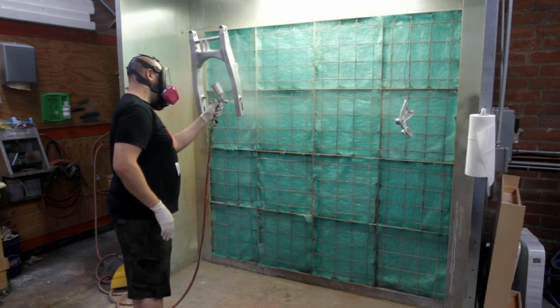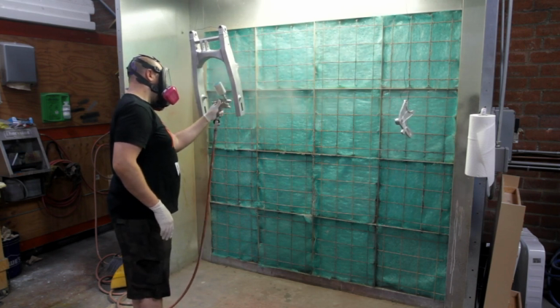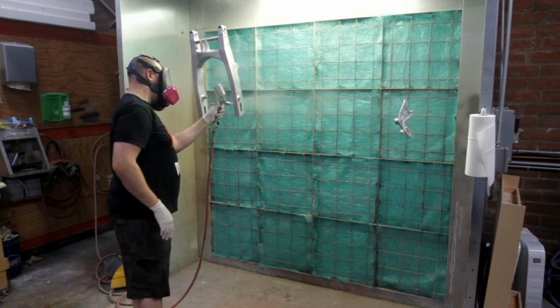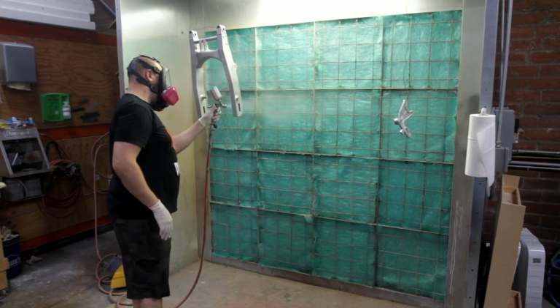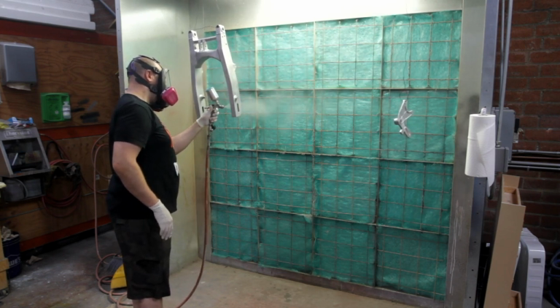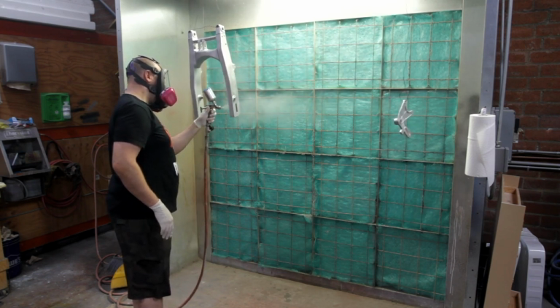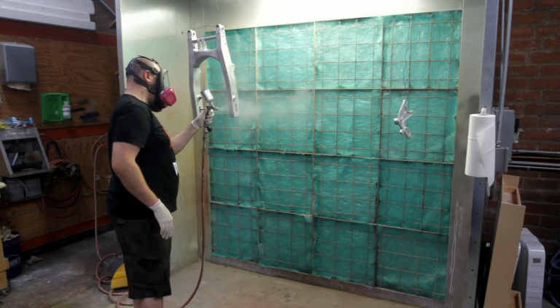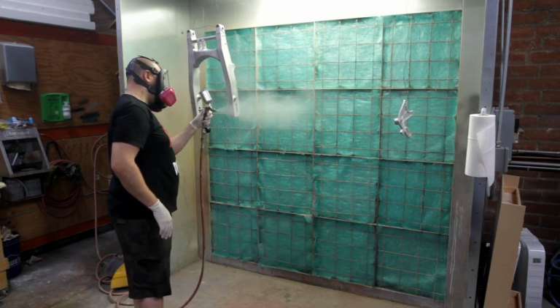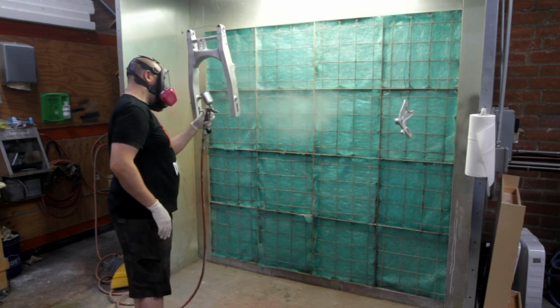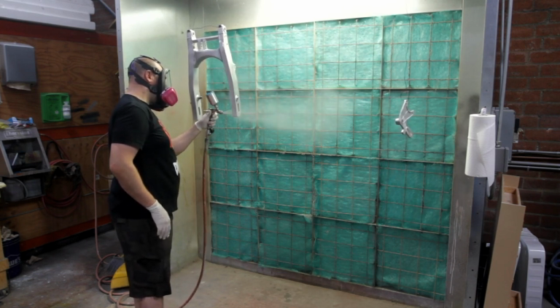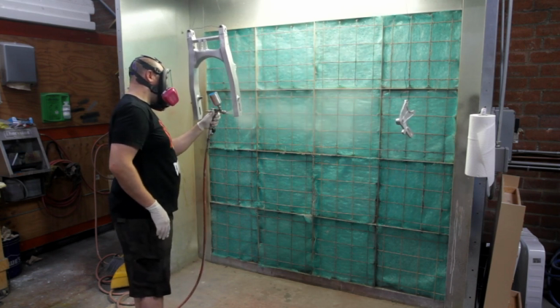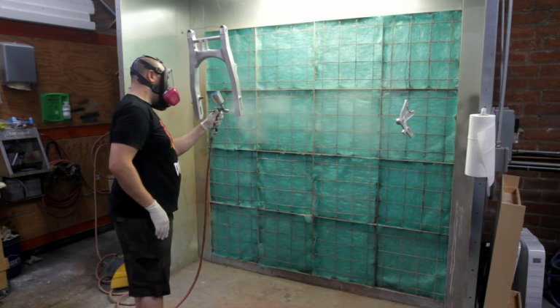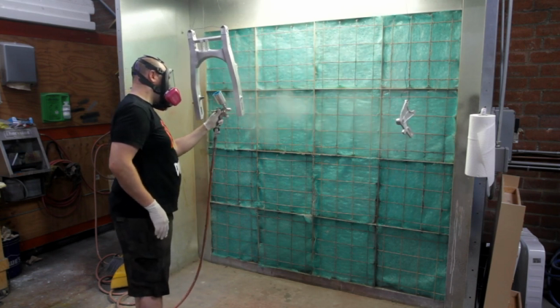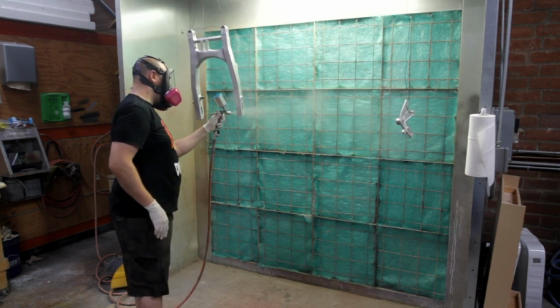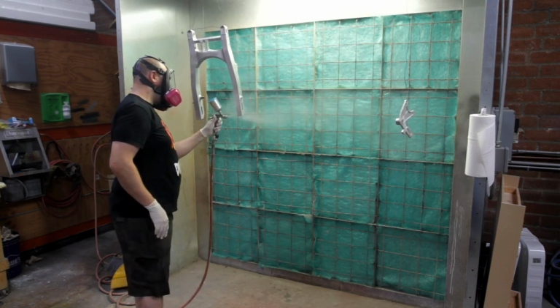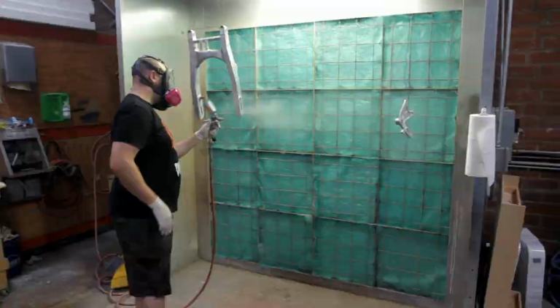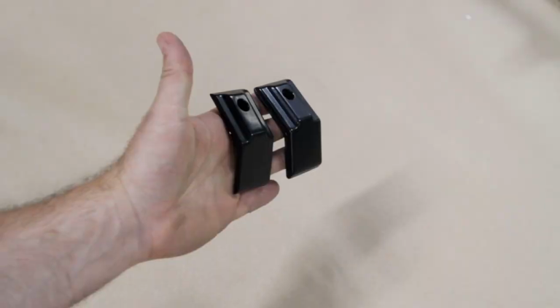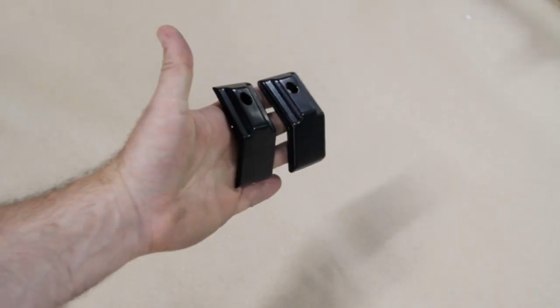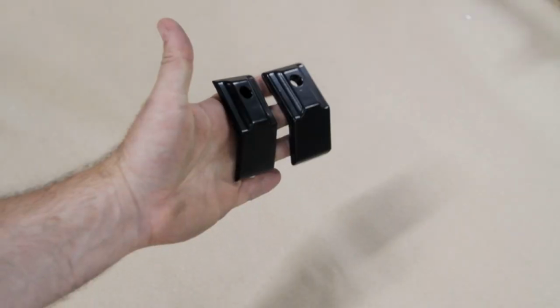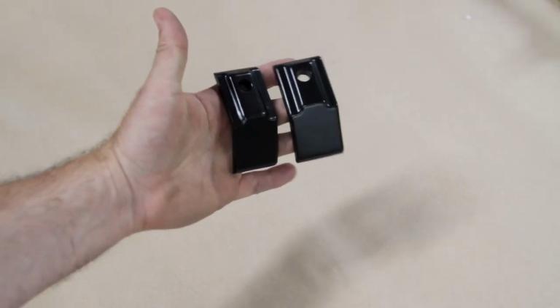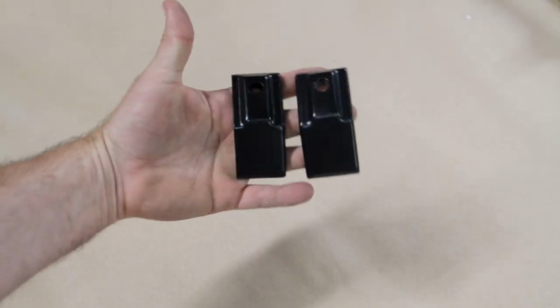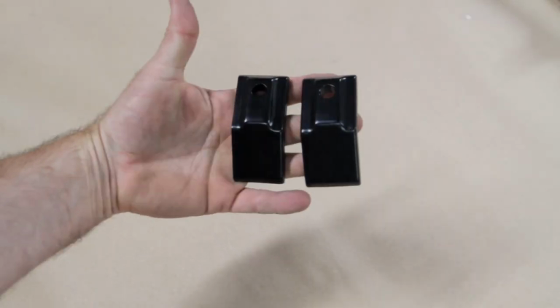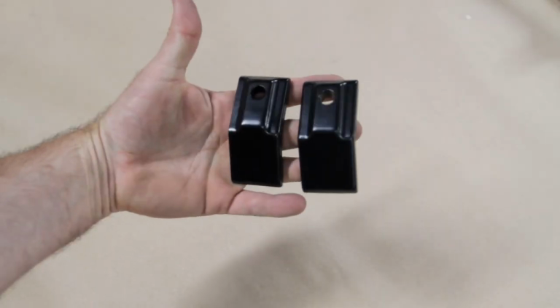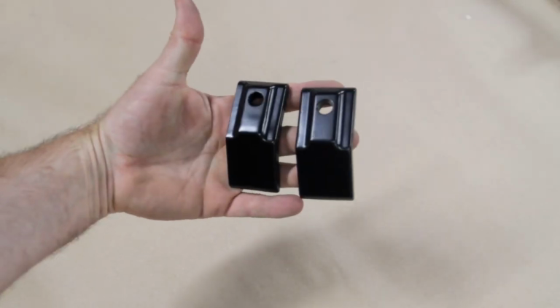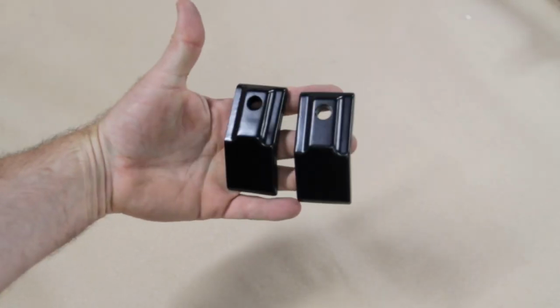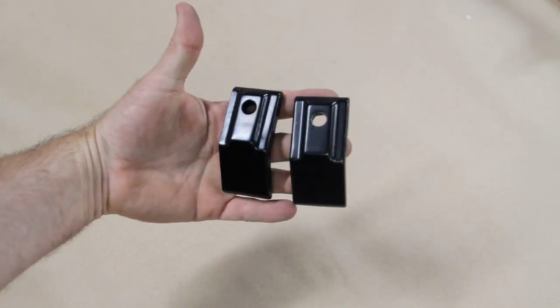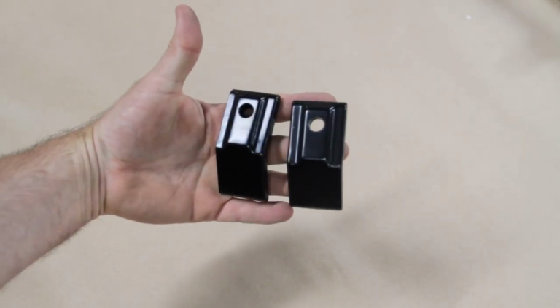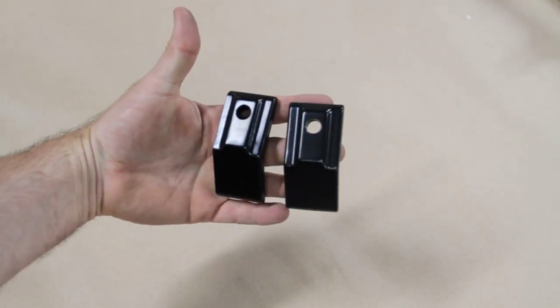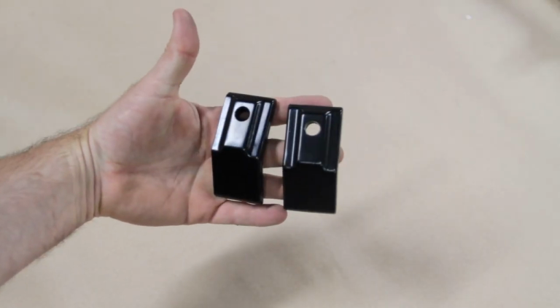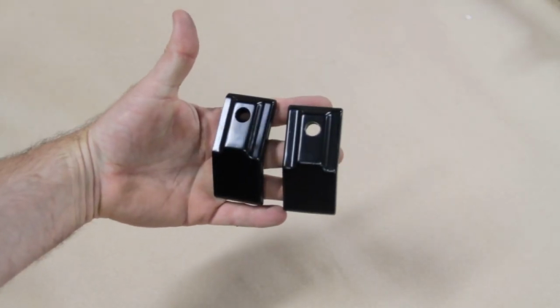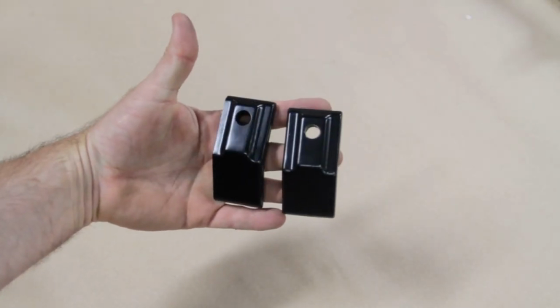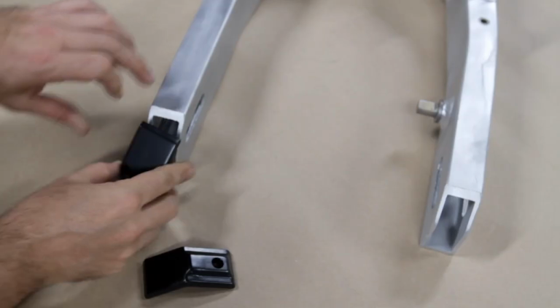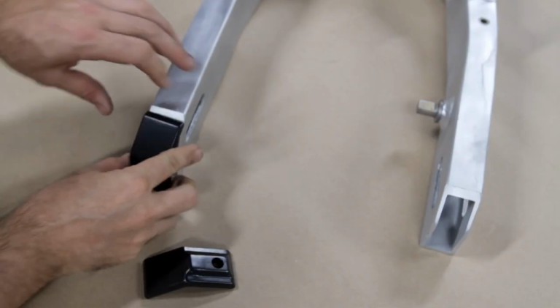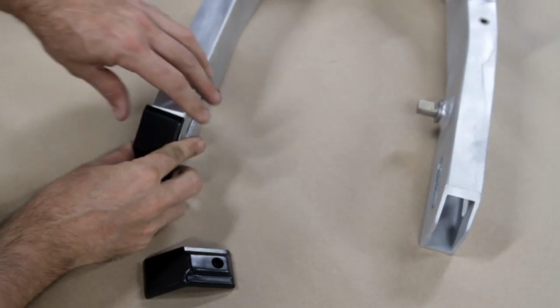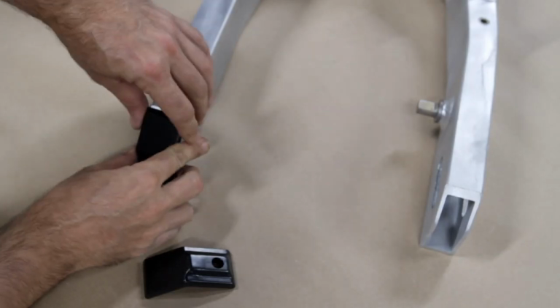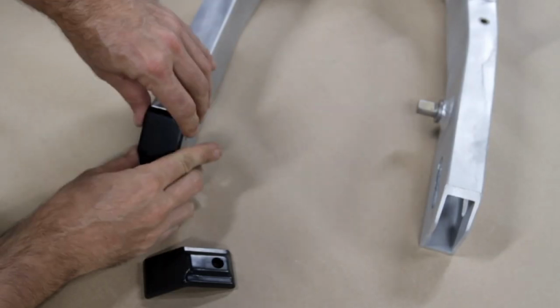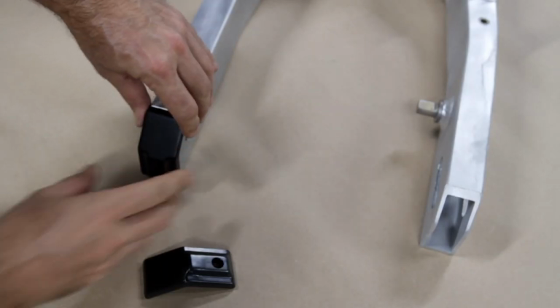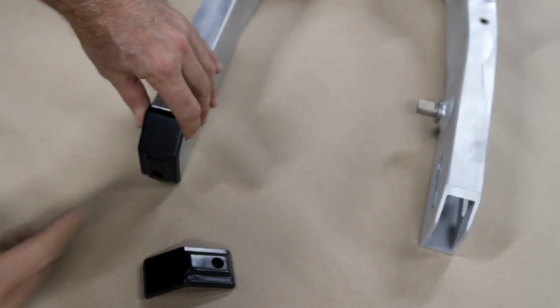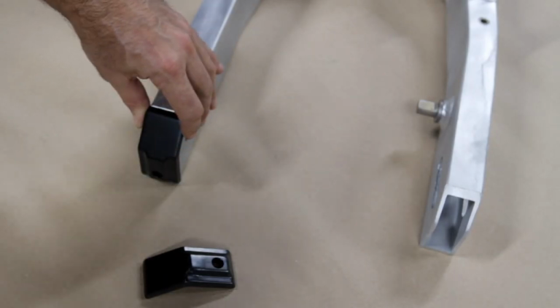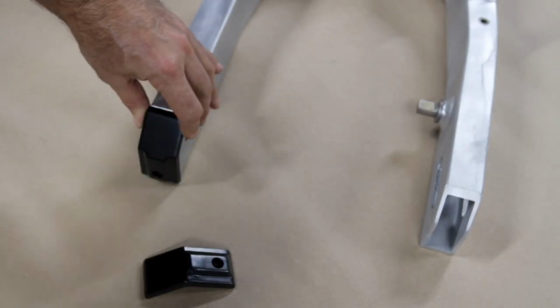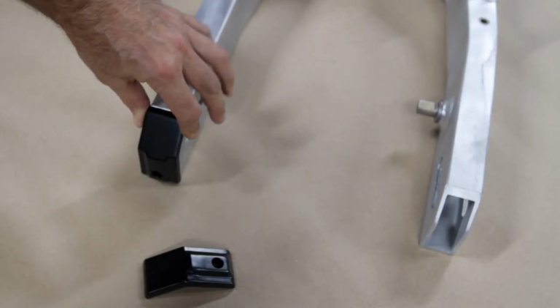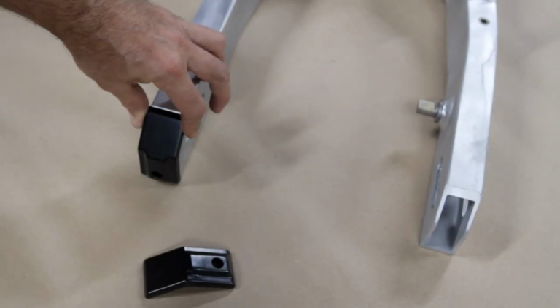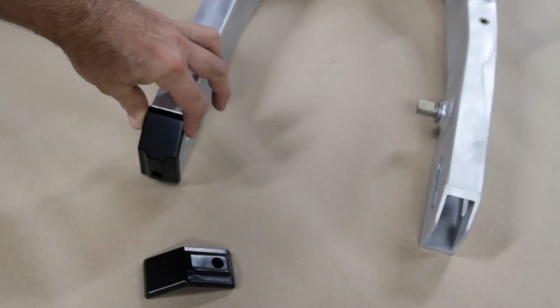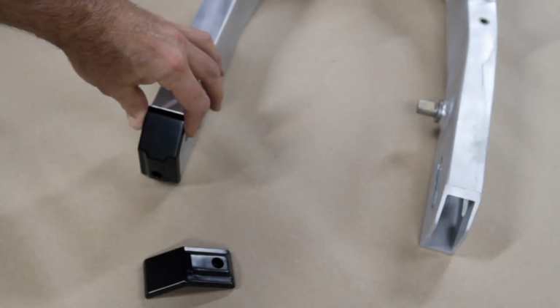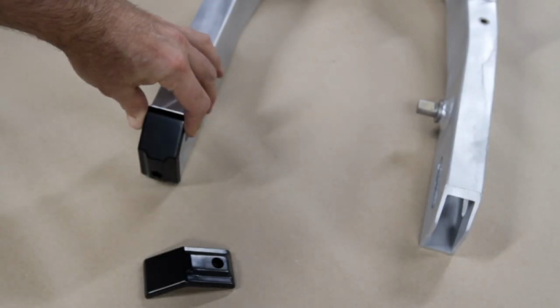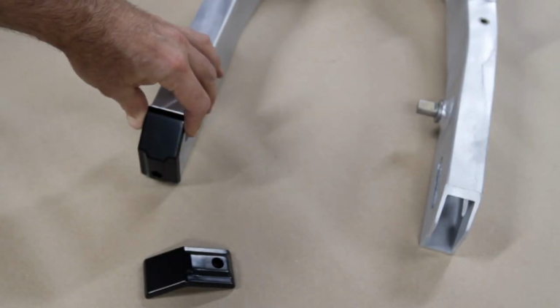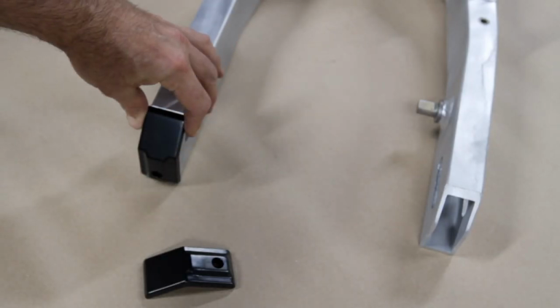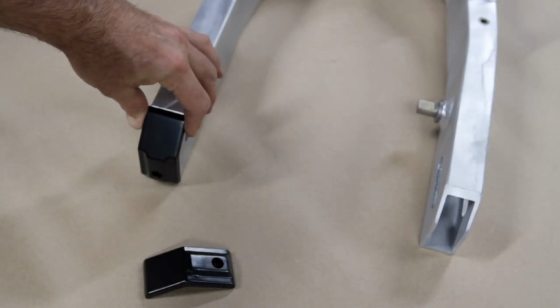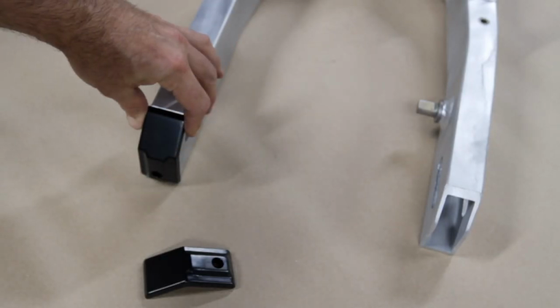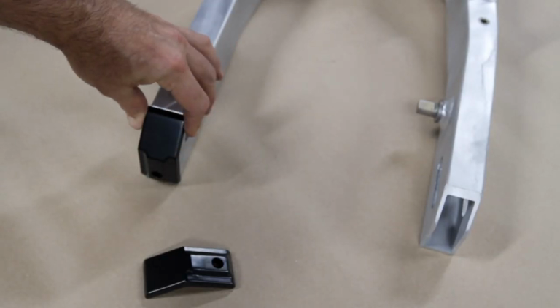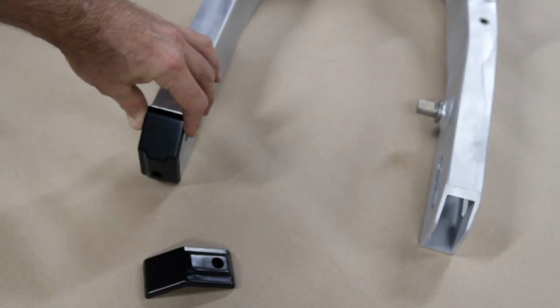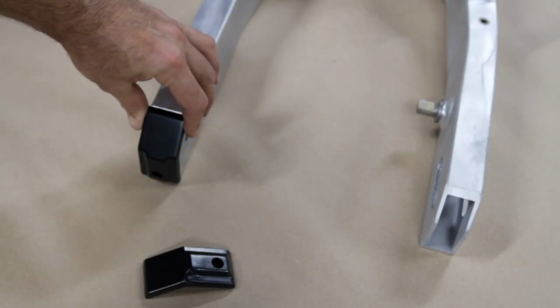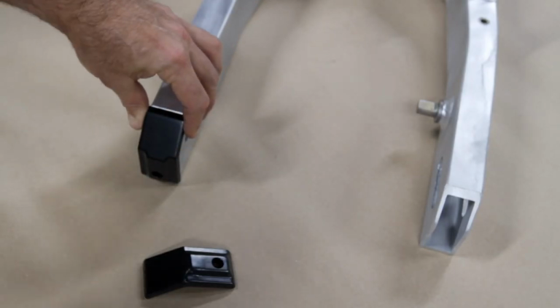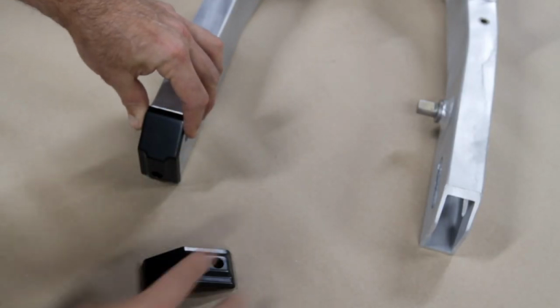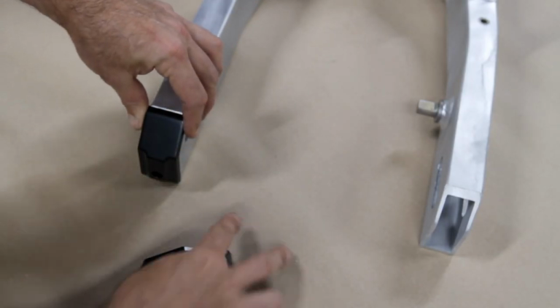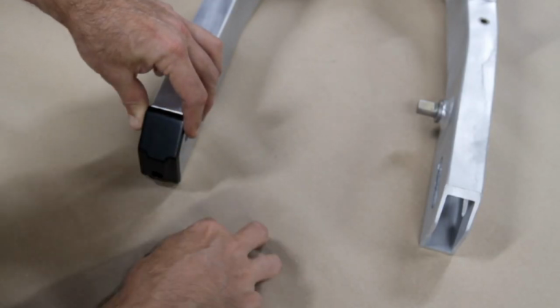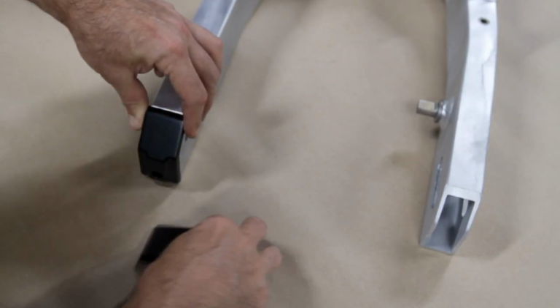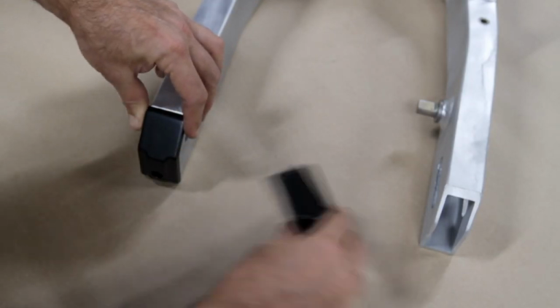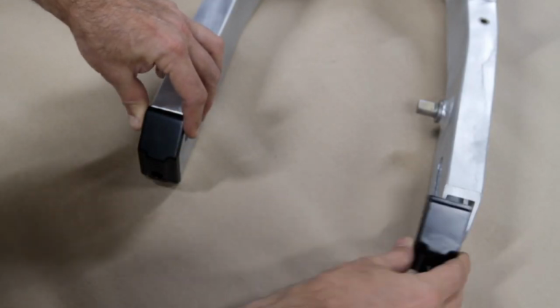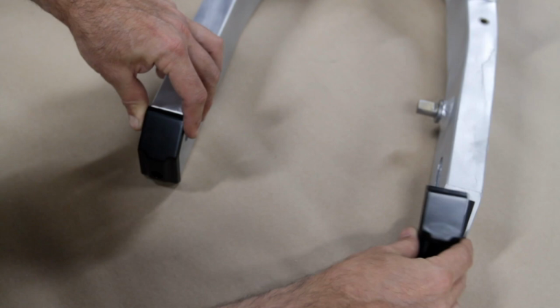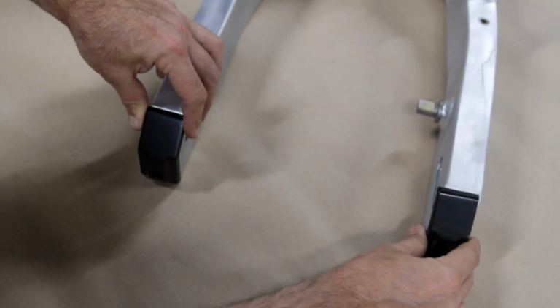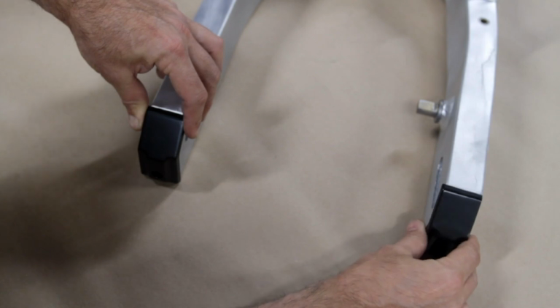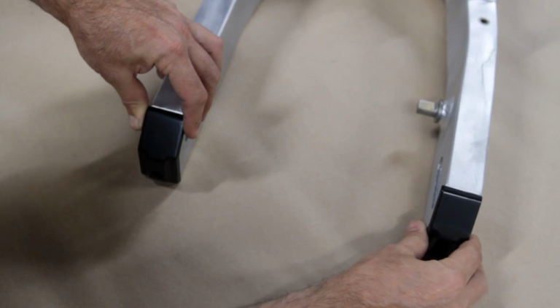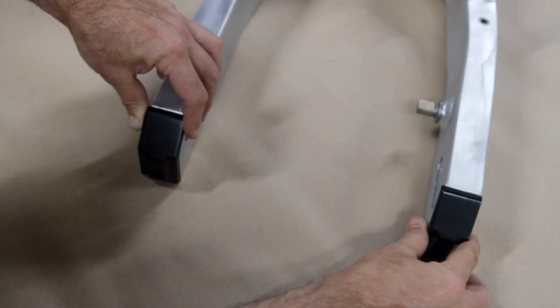While I was at it I had a couple other parts done with some black Cerakote. I've never done Cerakote before but it was pretty easy — just had to follow the directions.